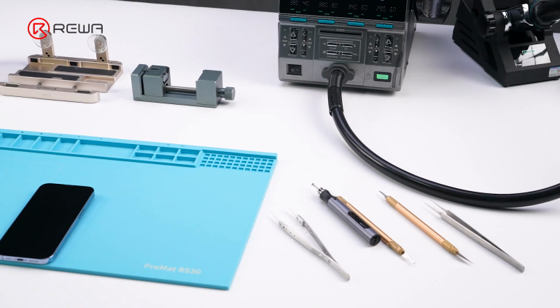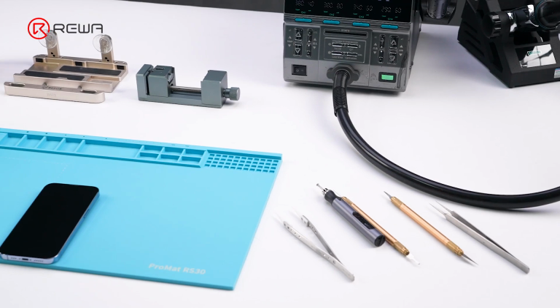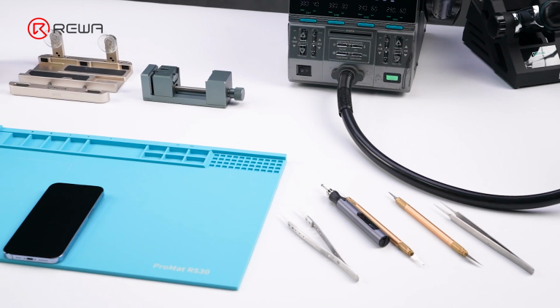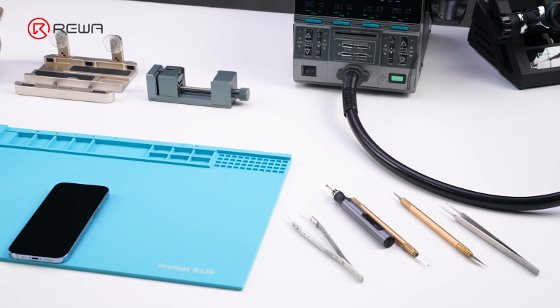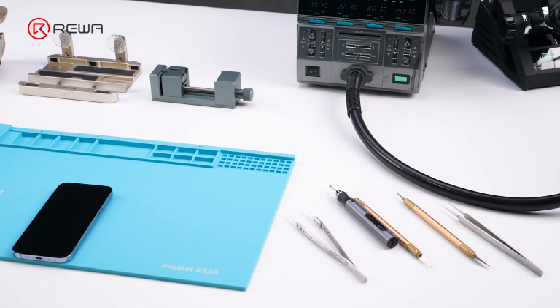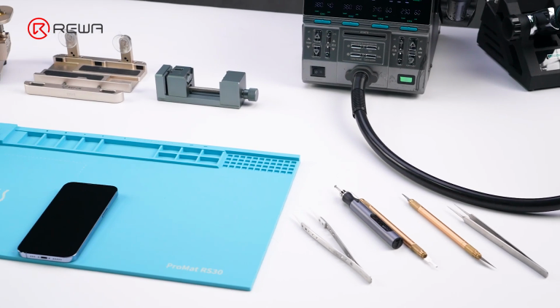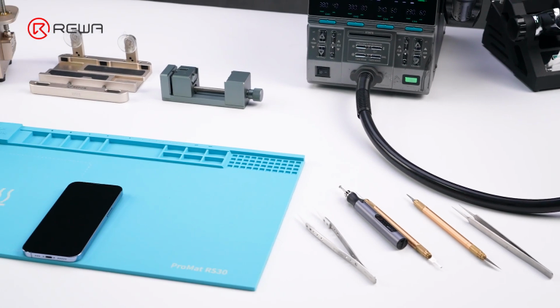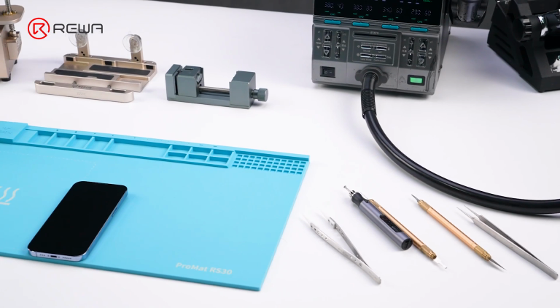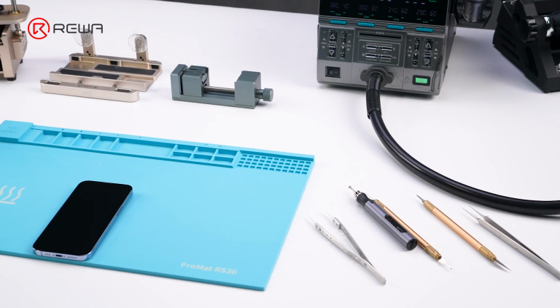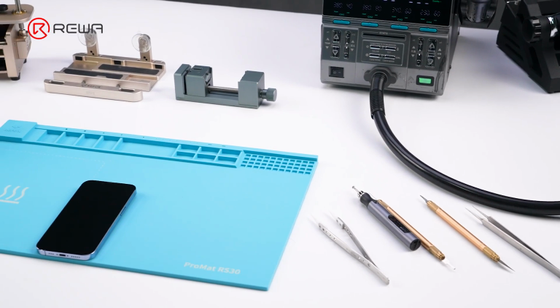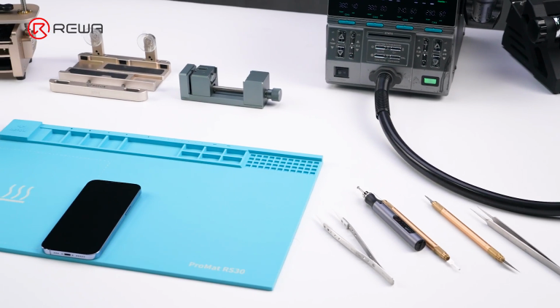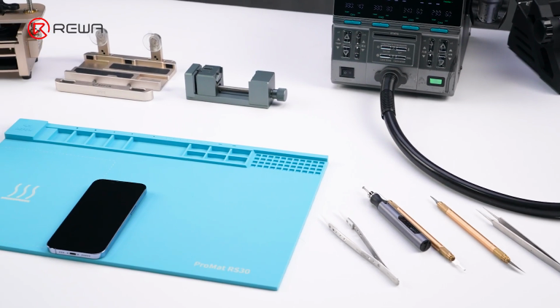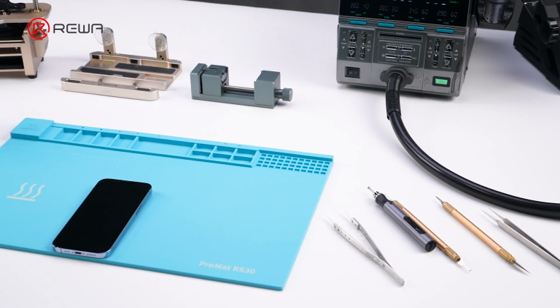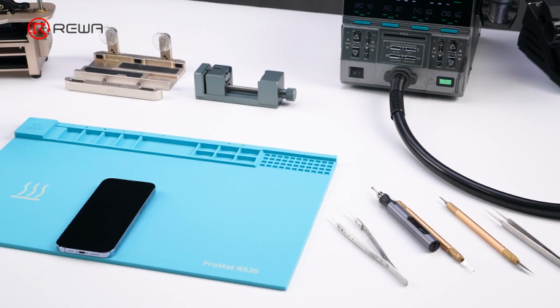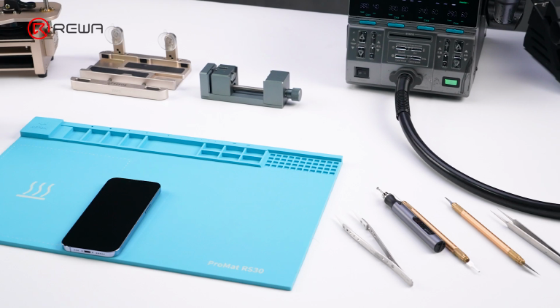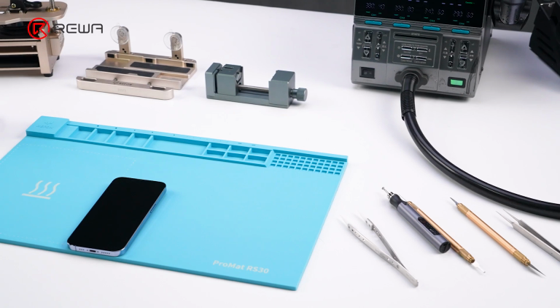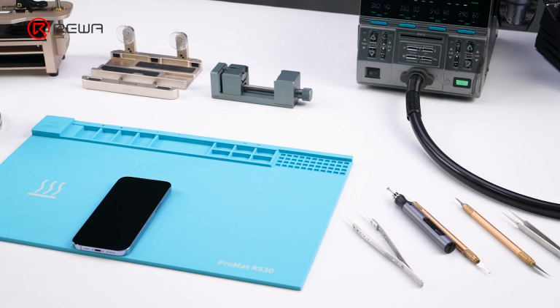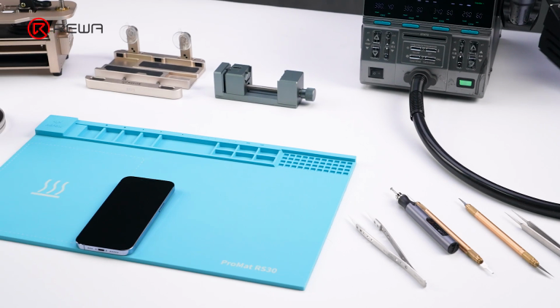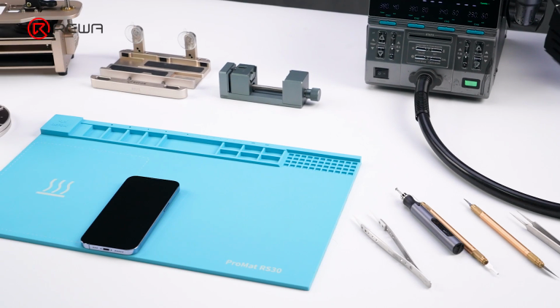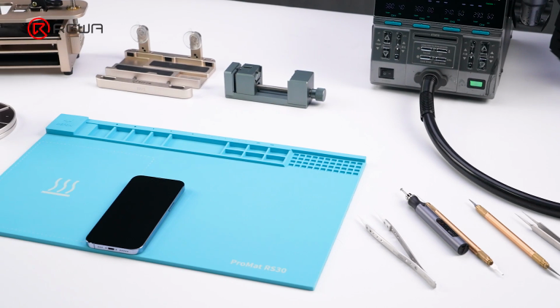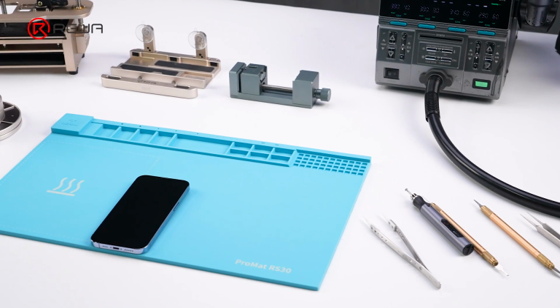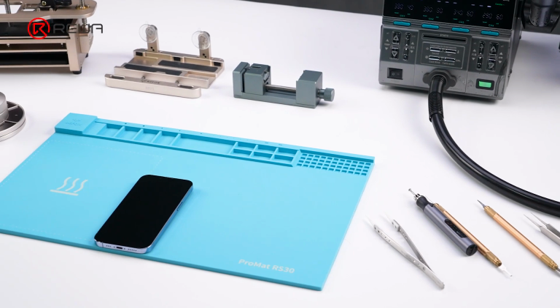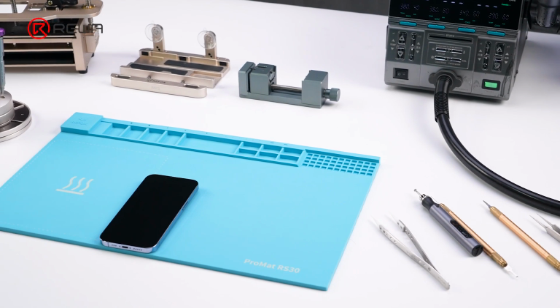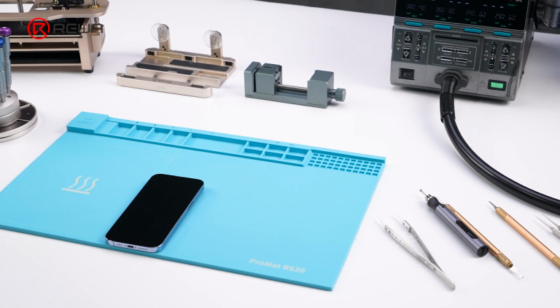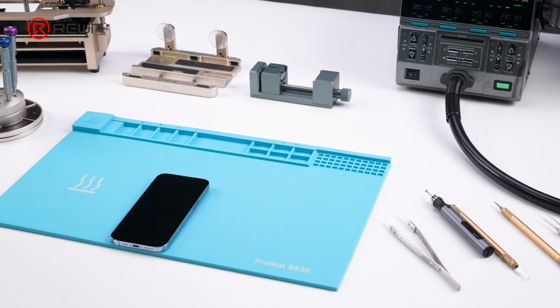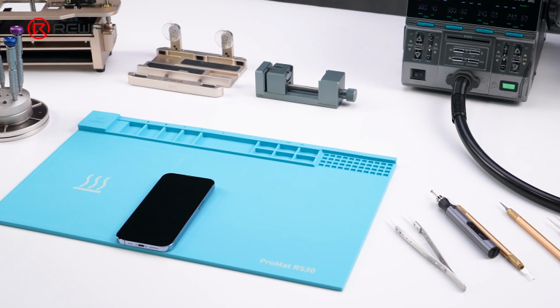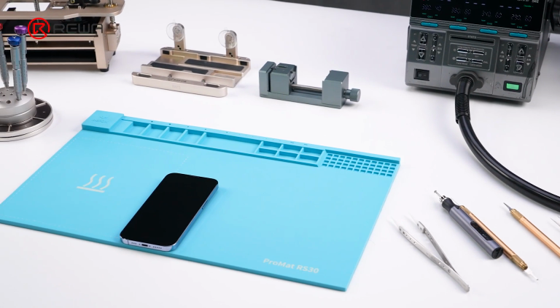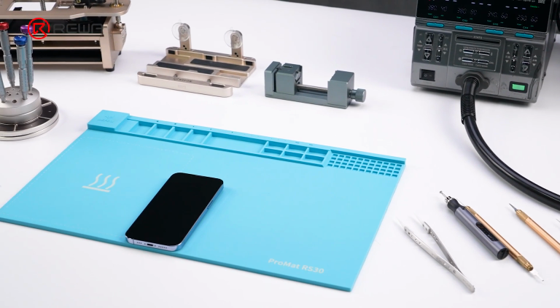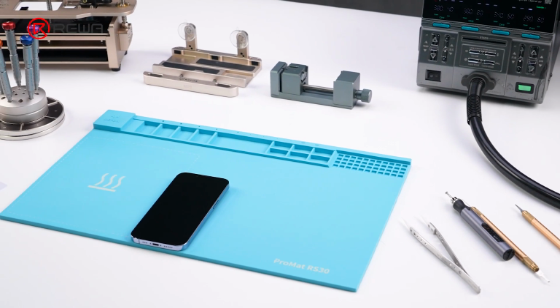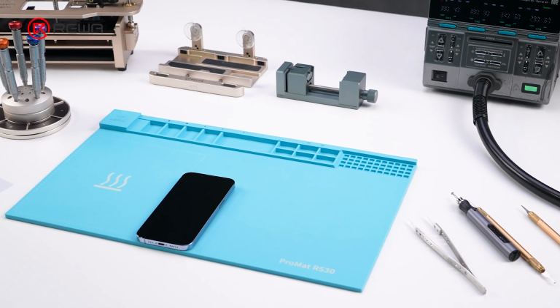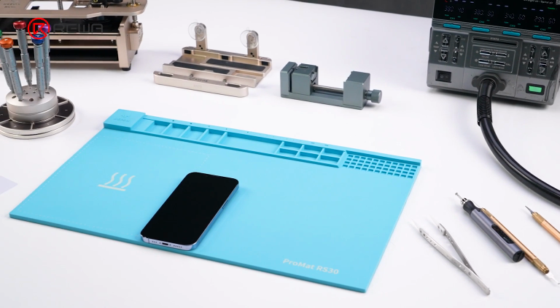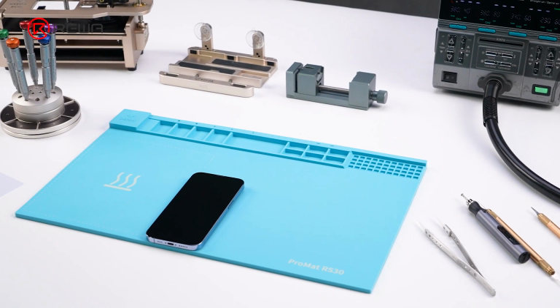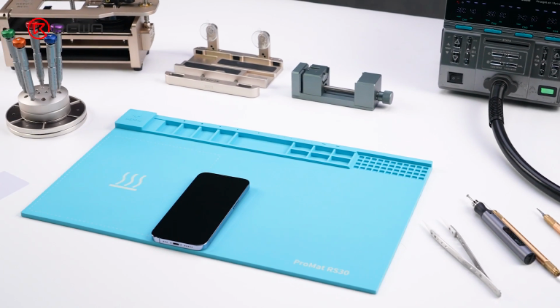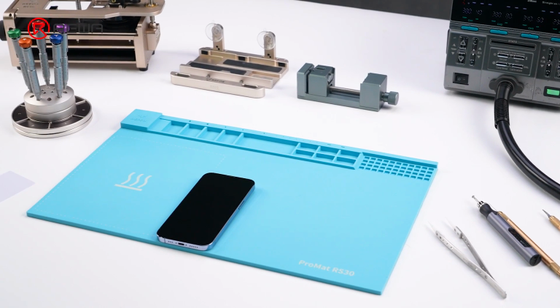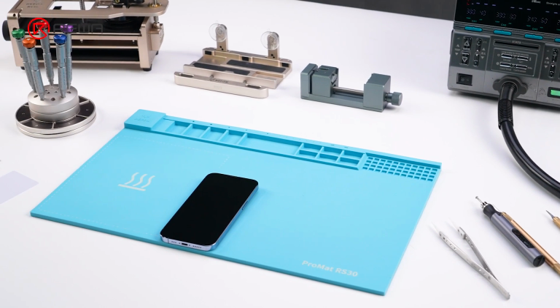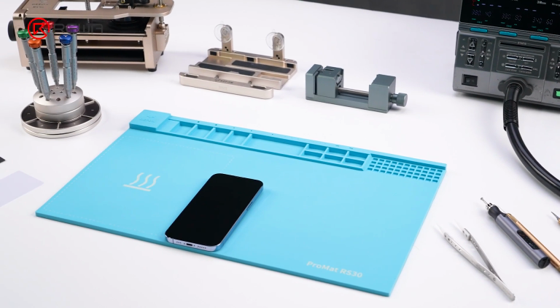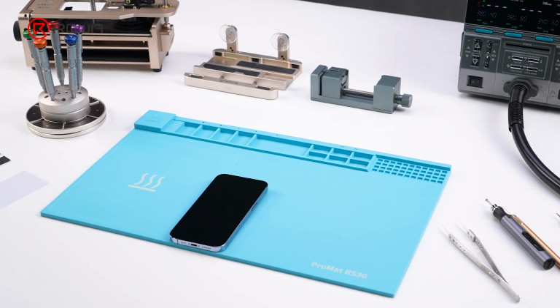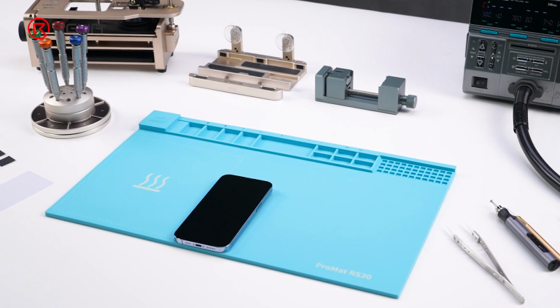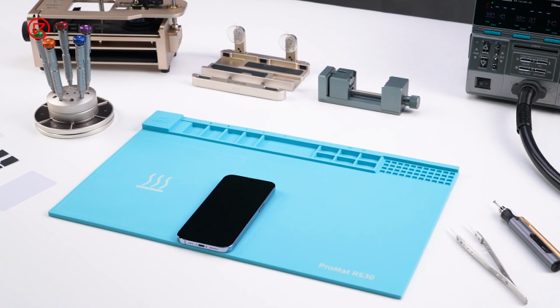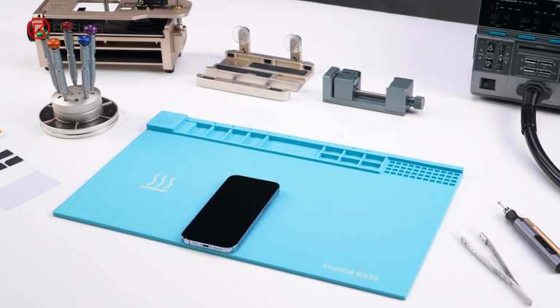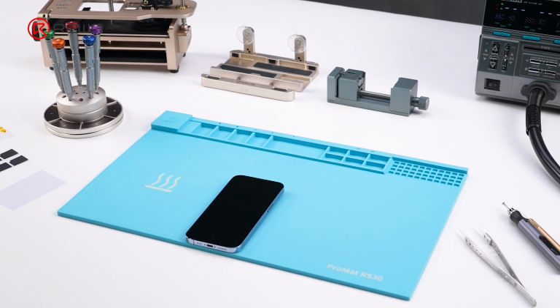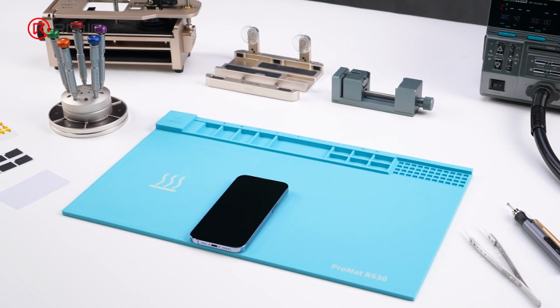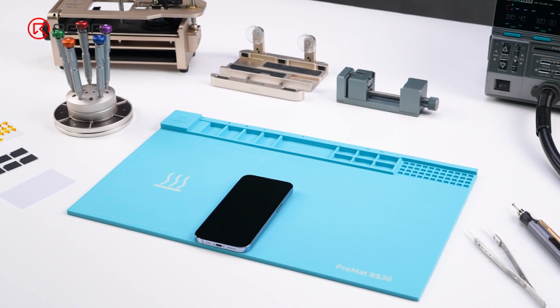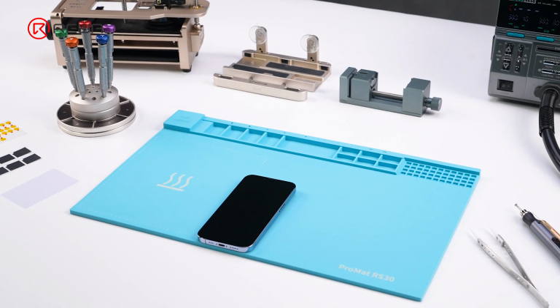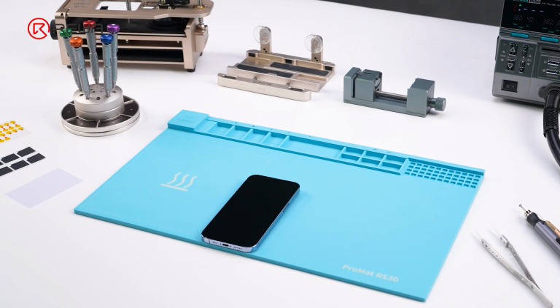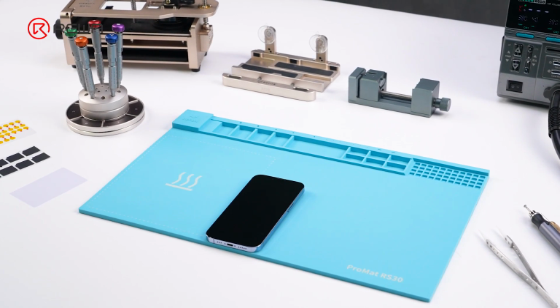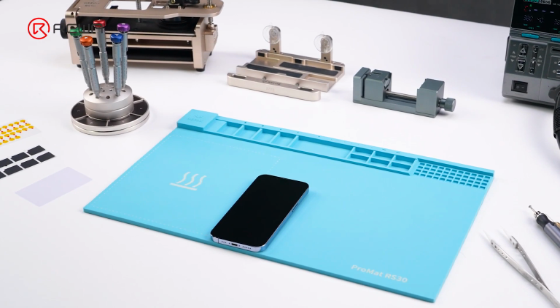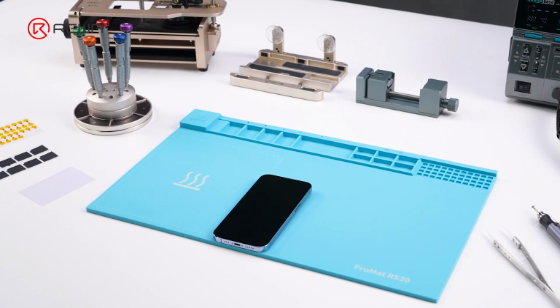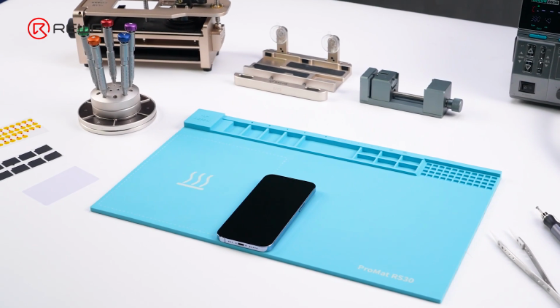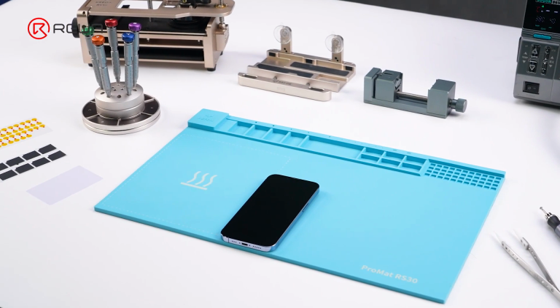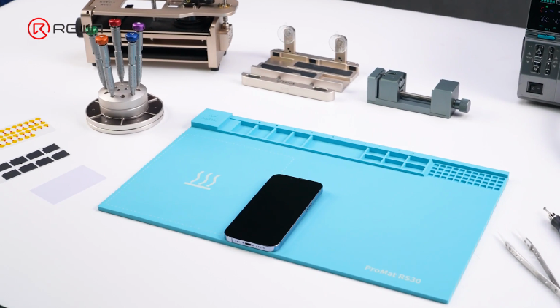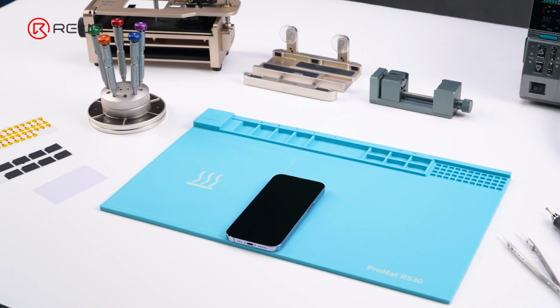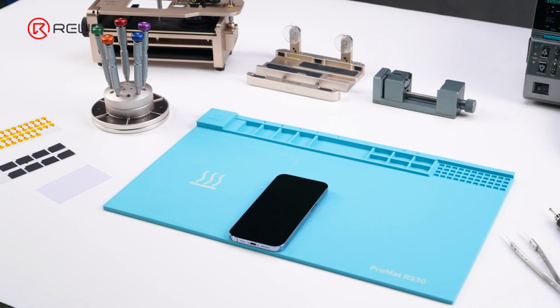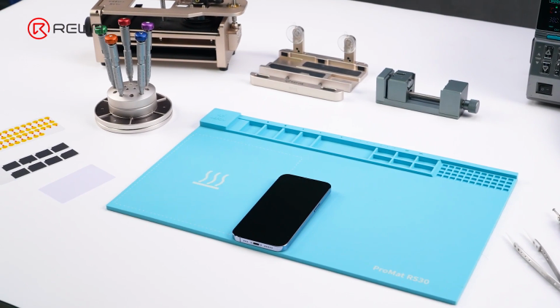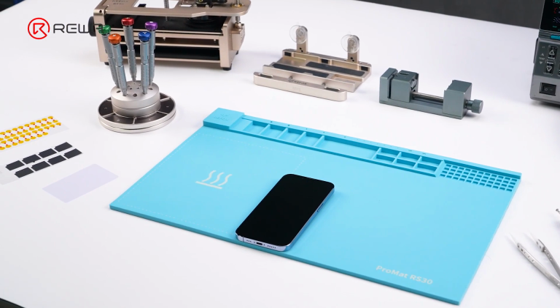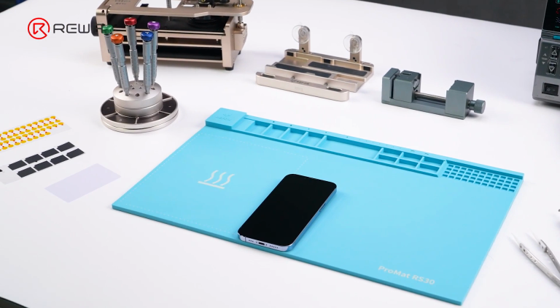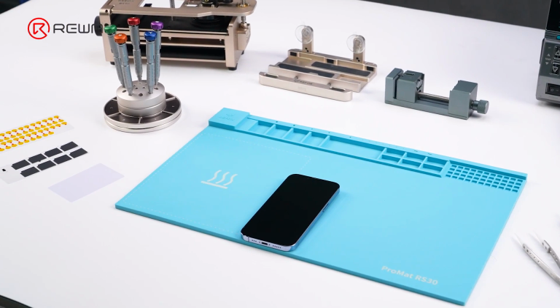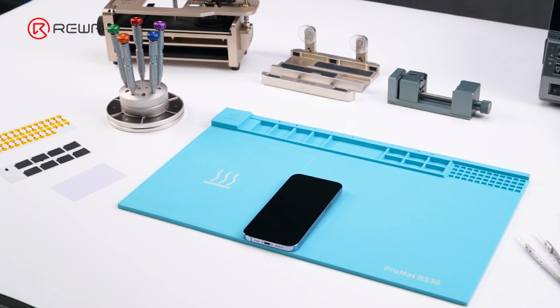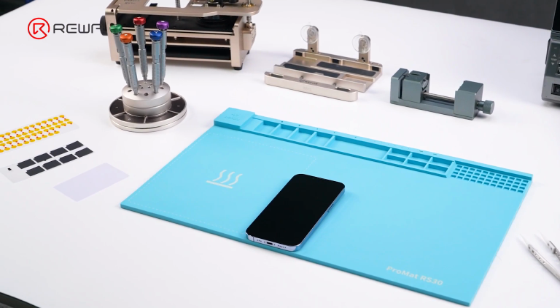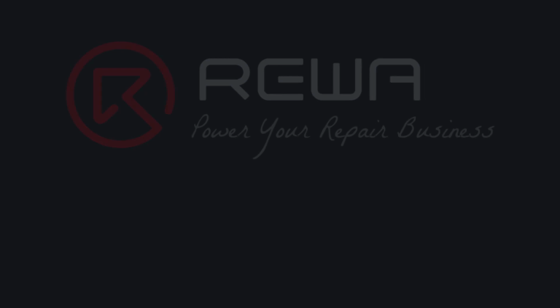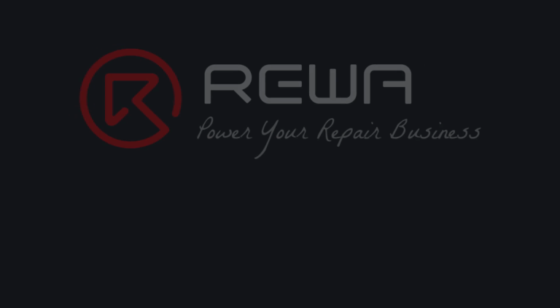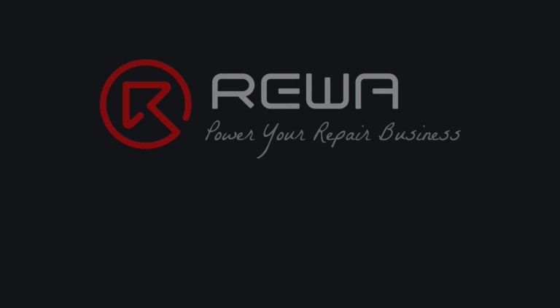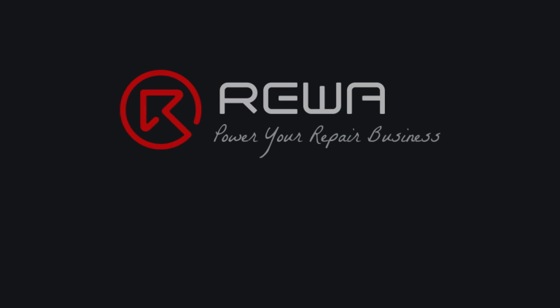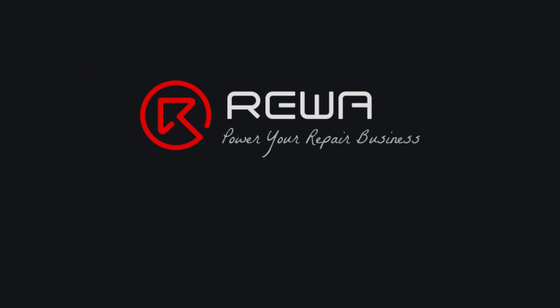If you want to learn more repair skills, welcome to visit Rayway Academy.